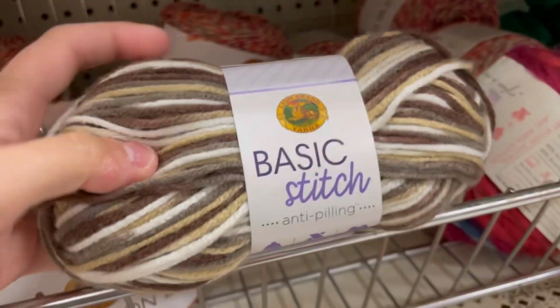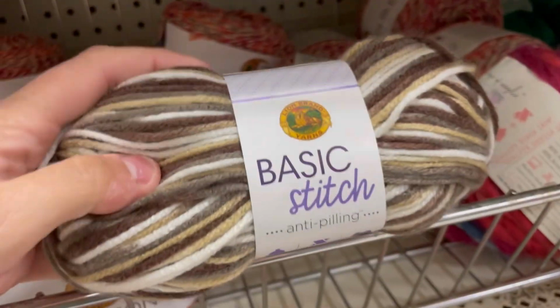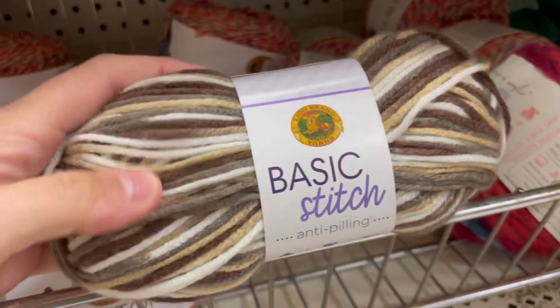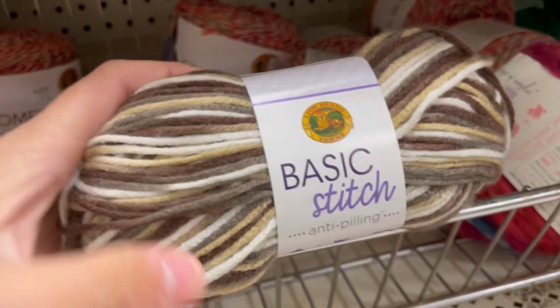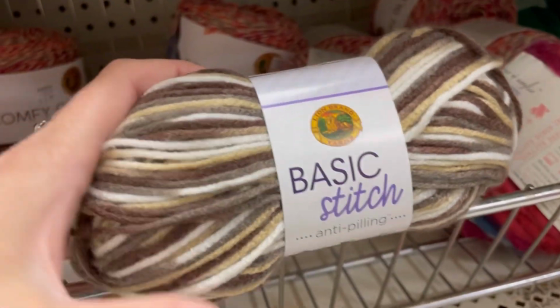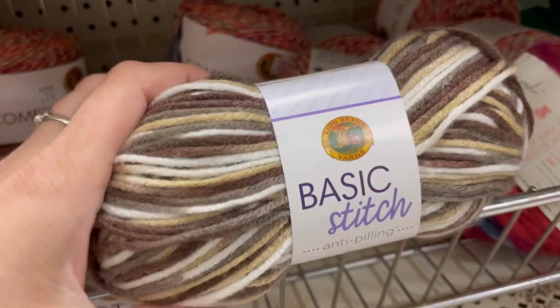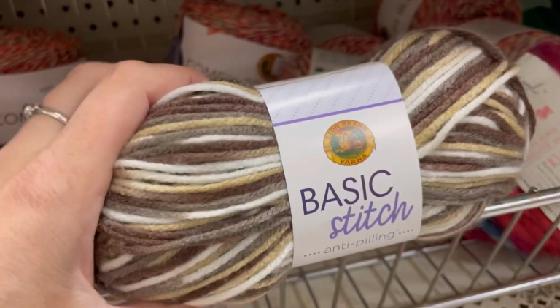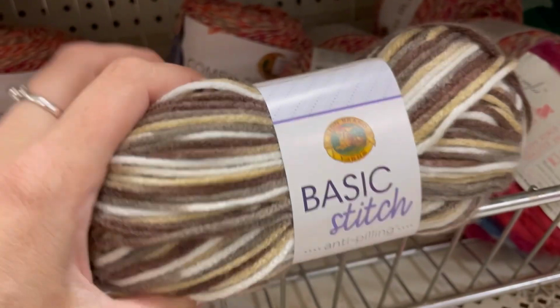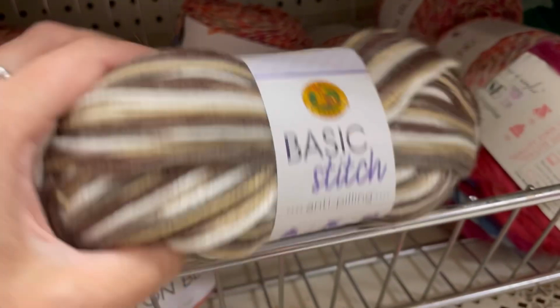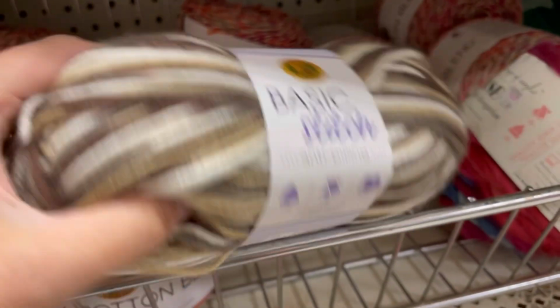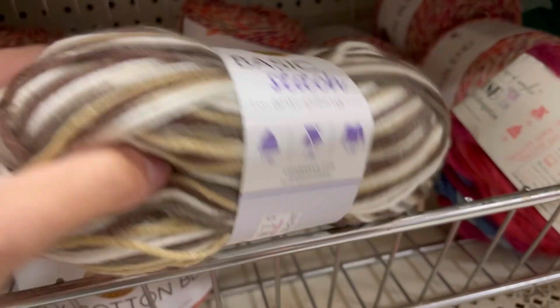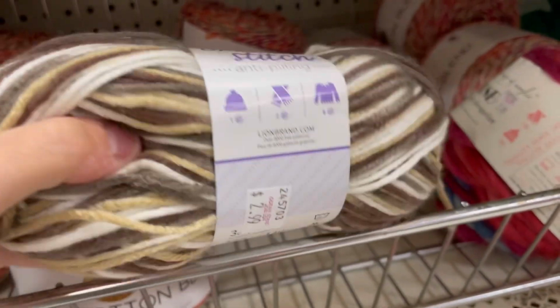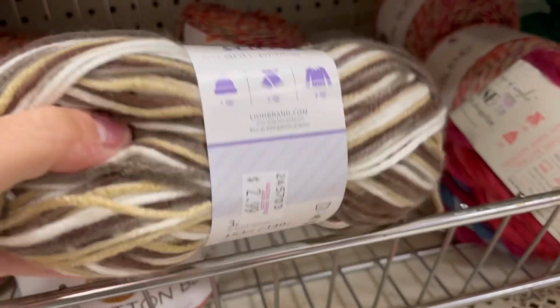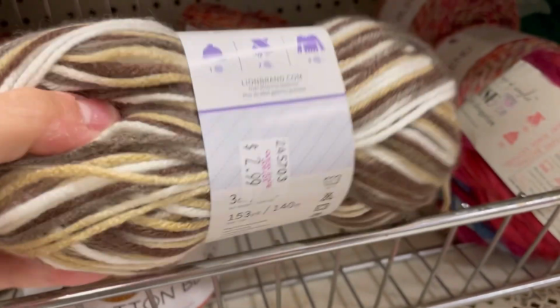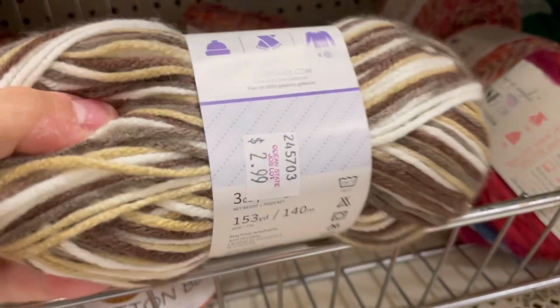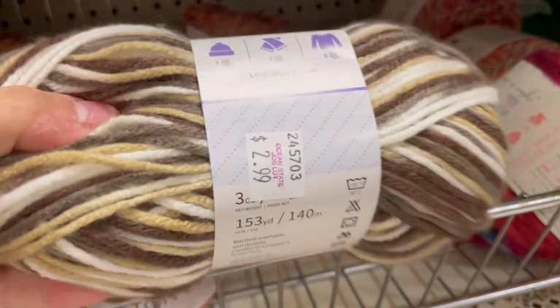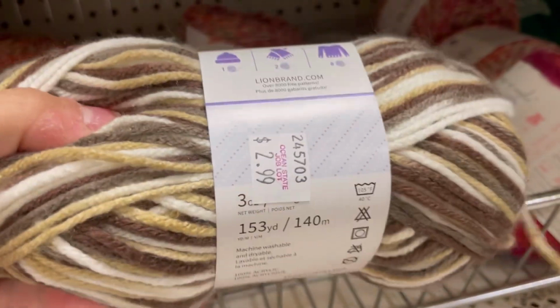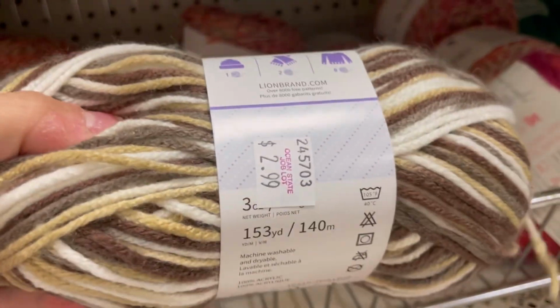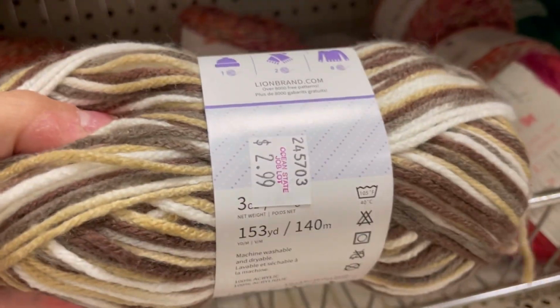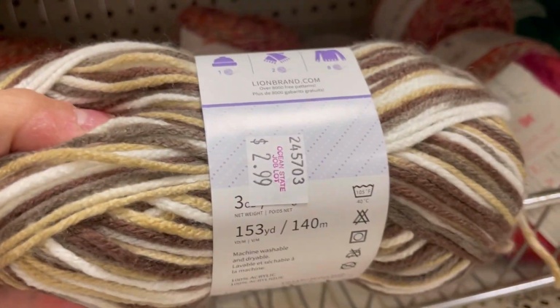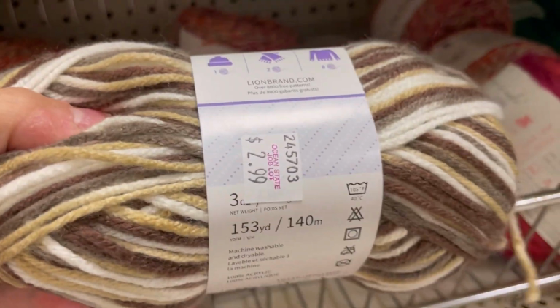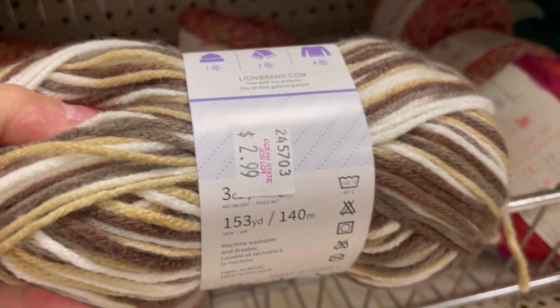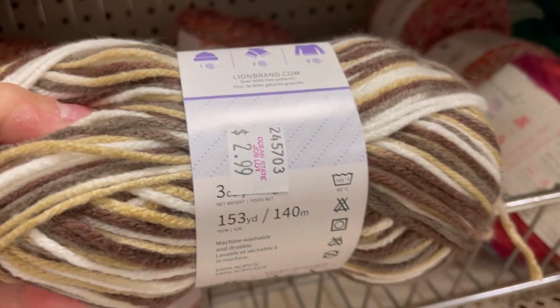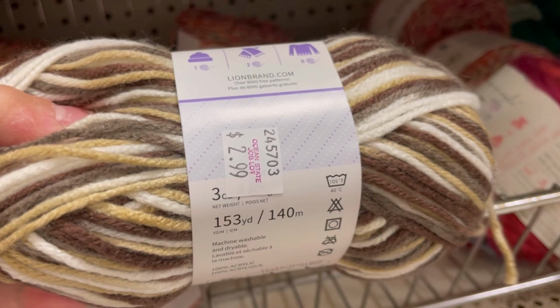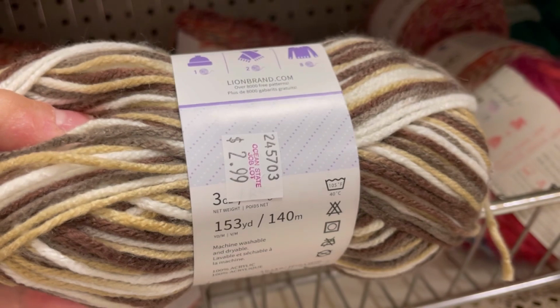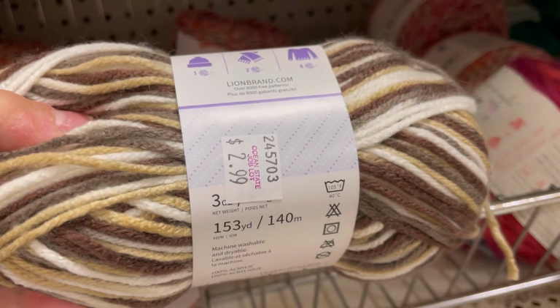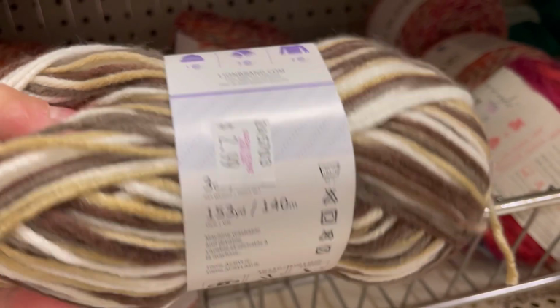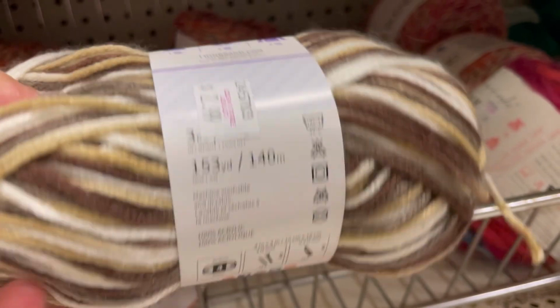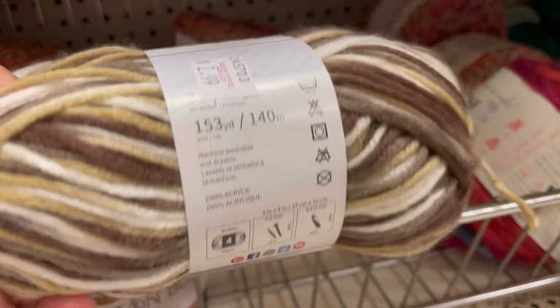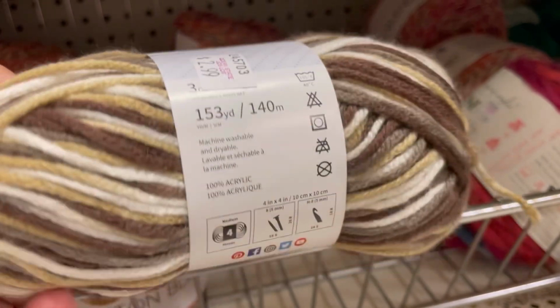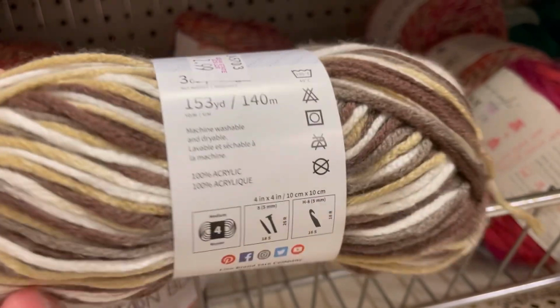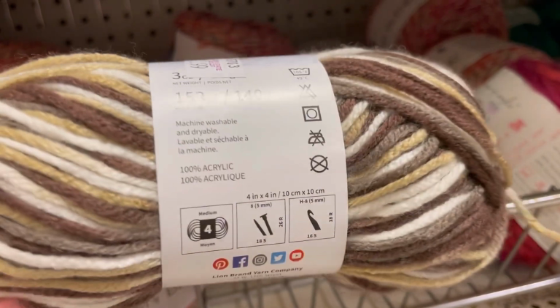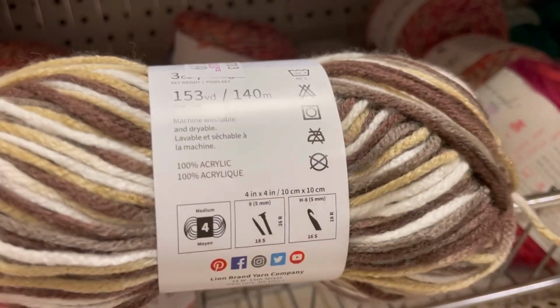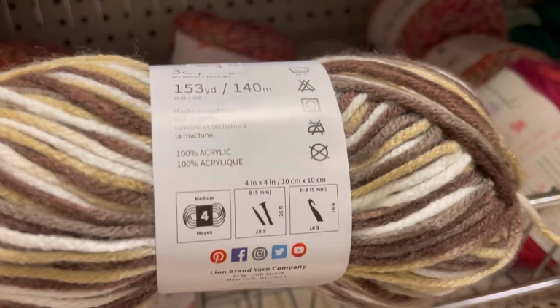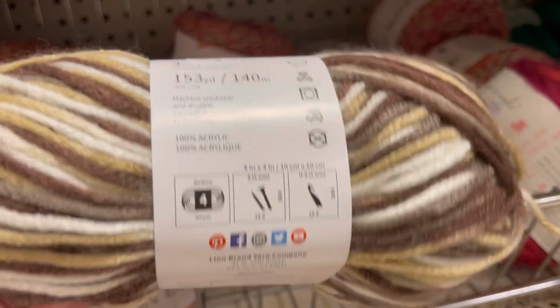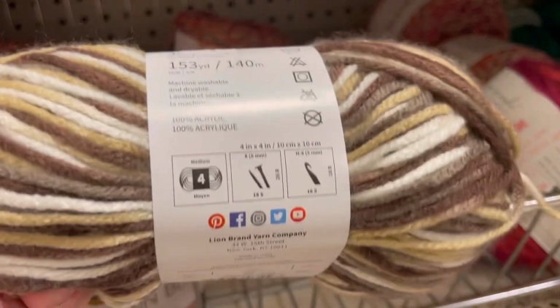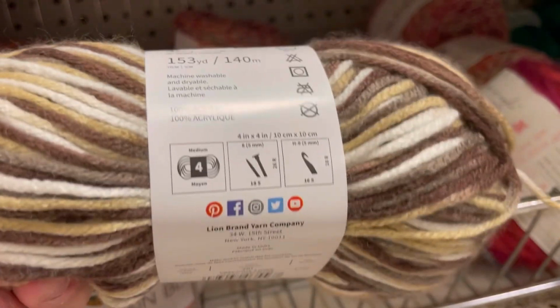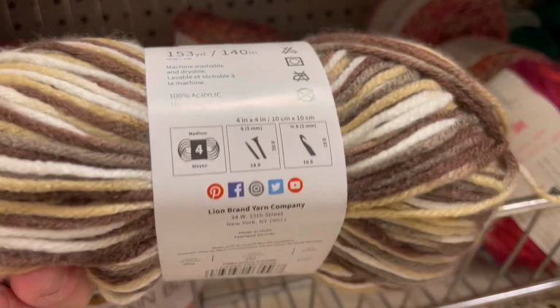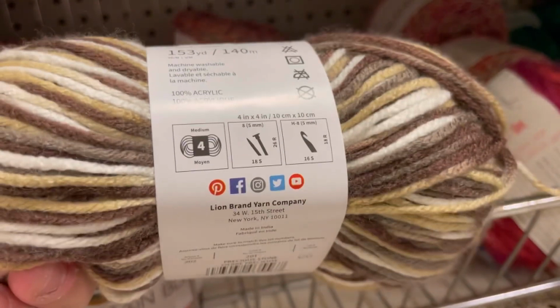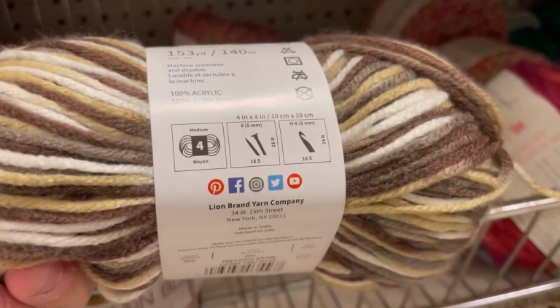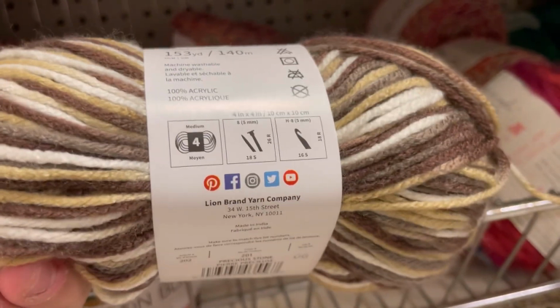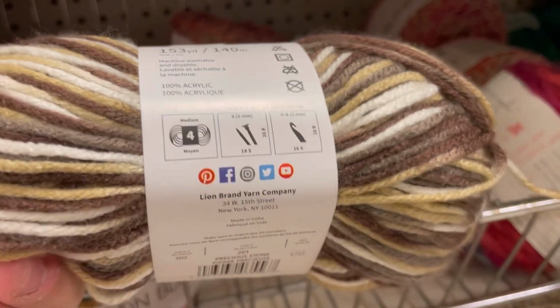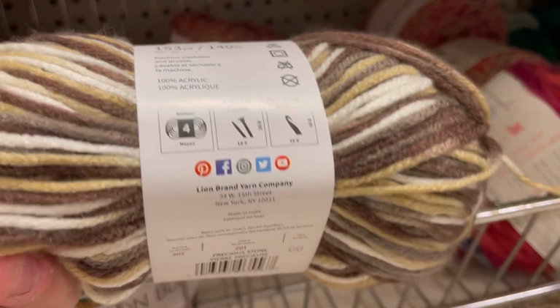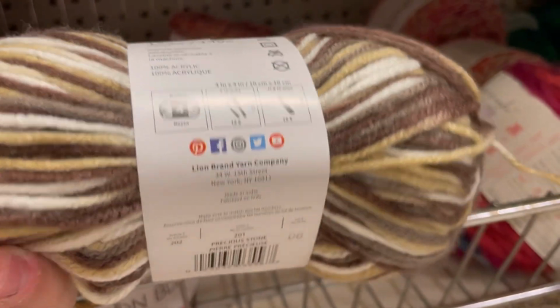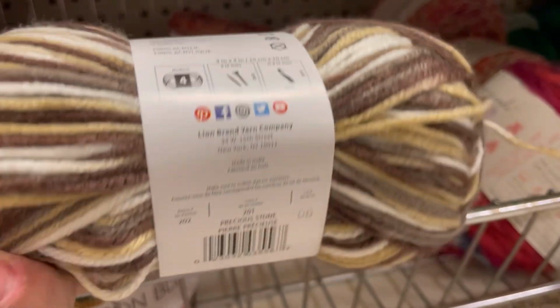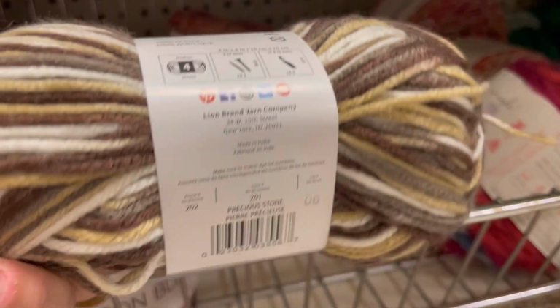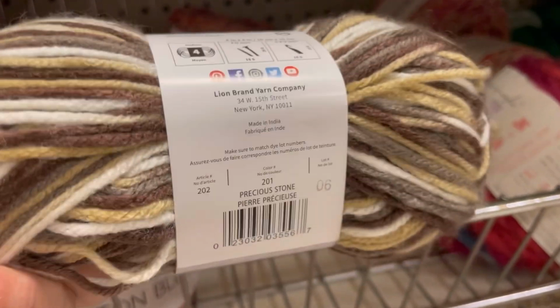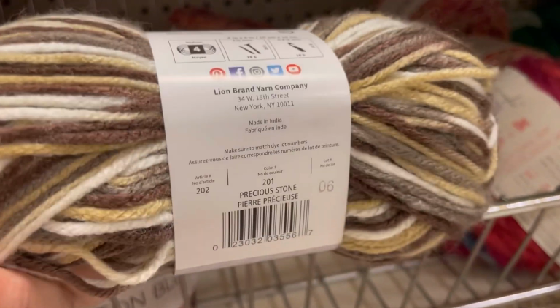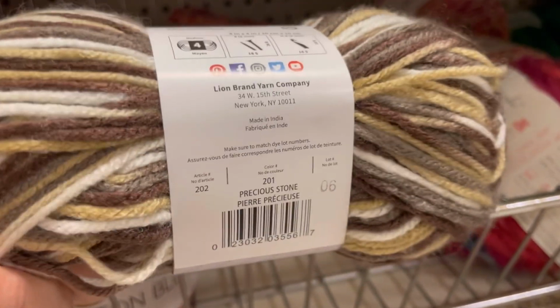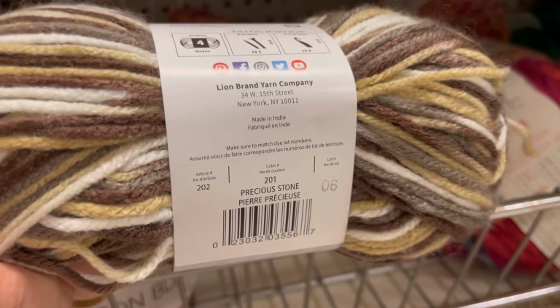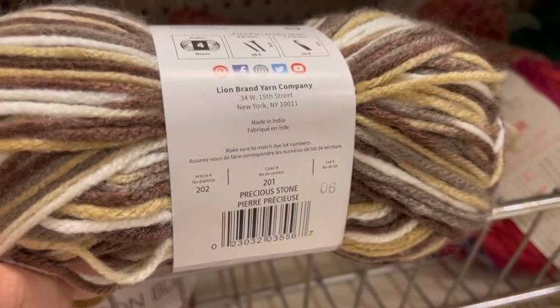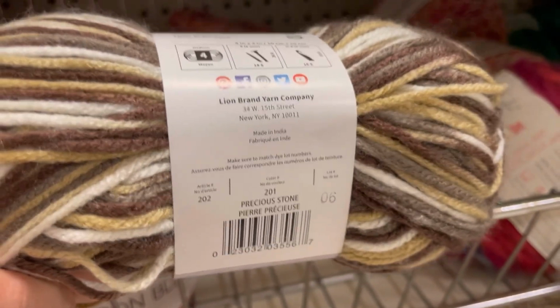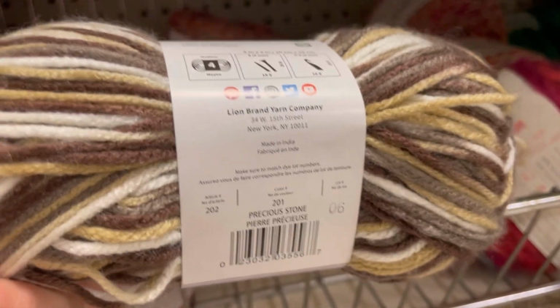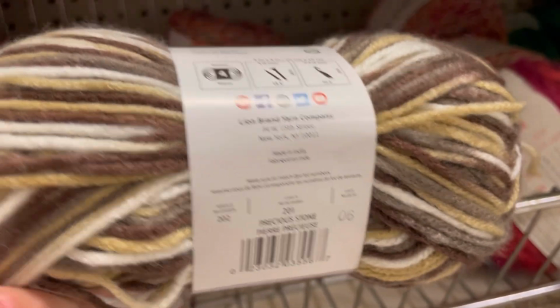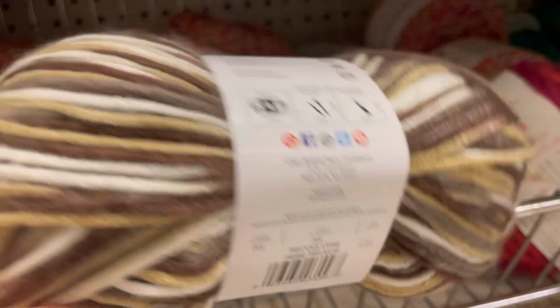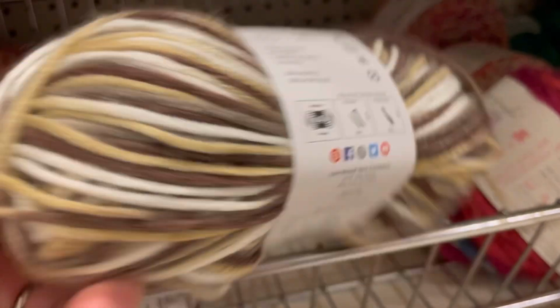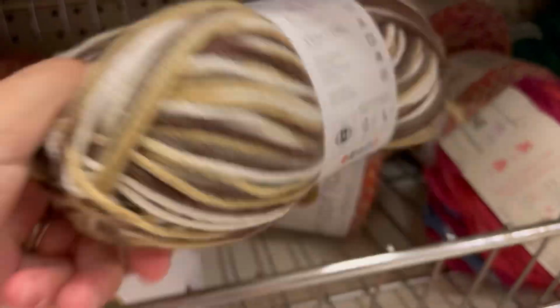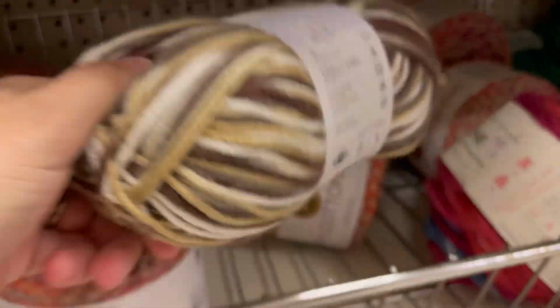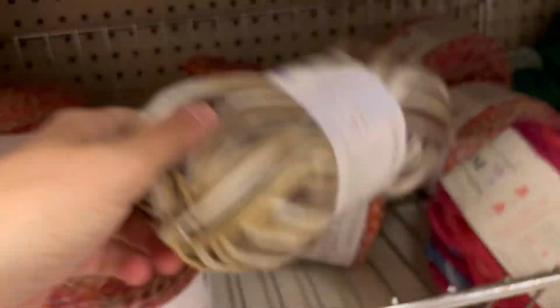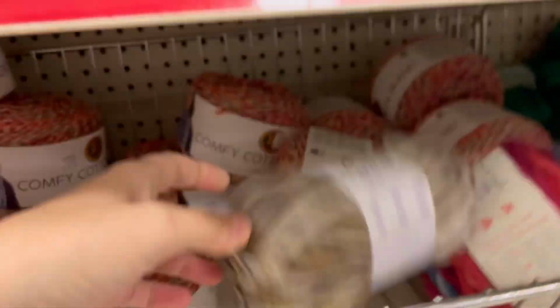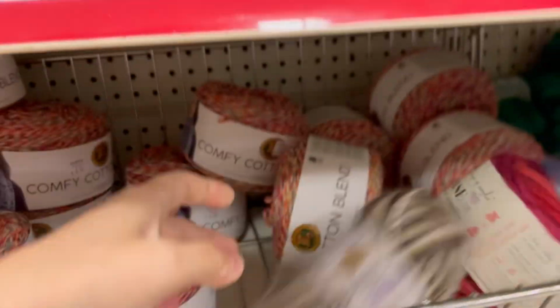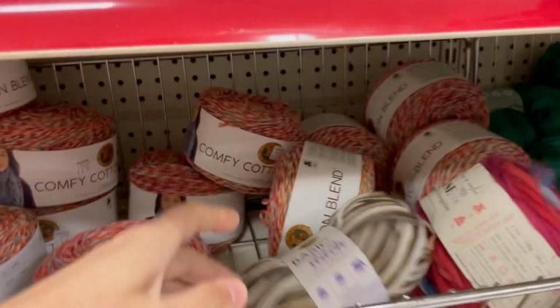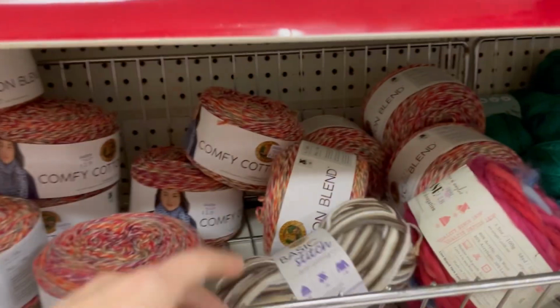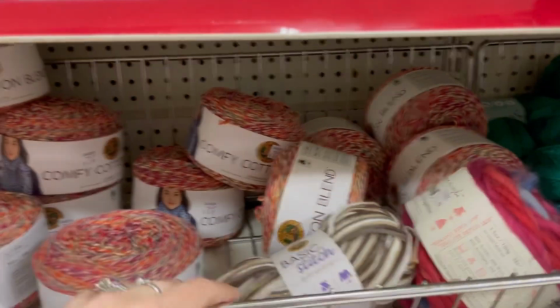Basic Stitch - 153 yards, 100% acrylic of a 4 weight, in the color Precious Stone.